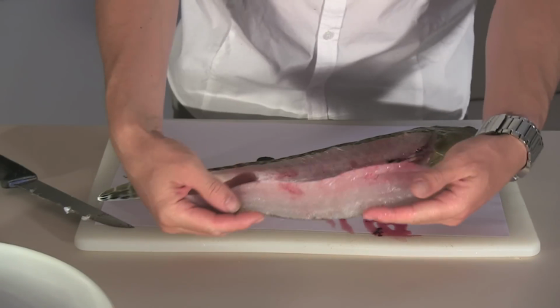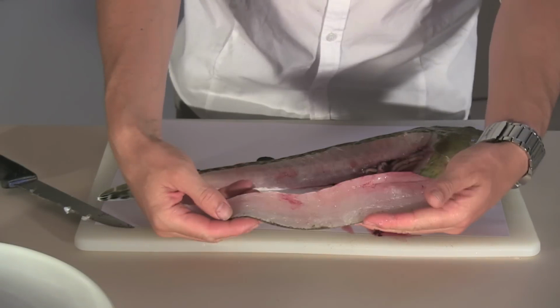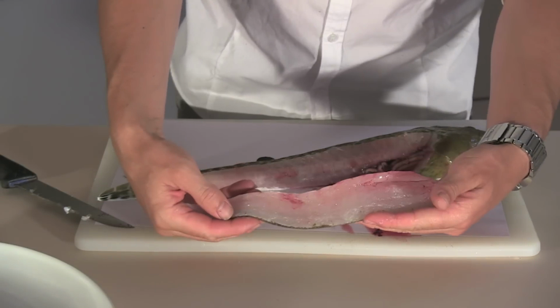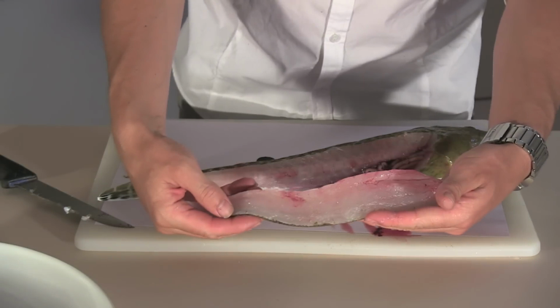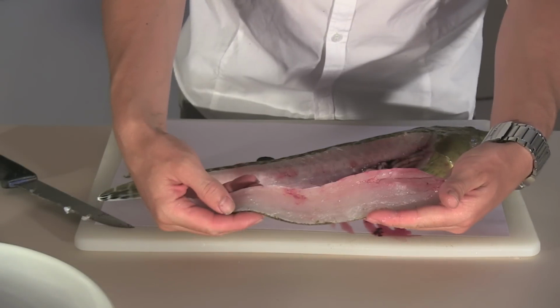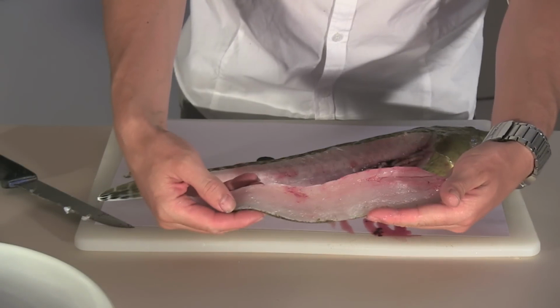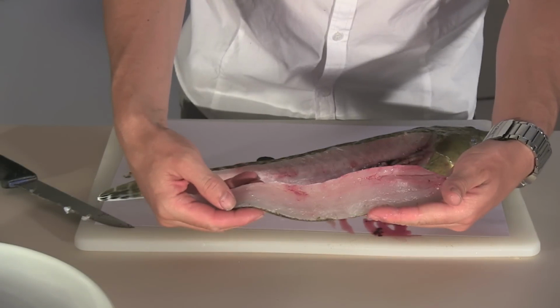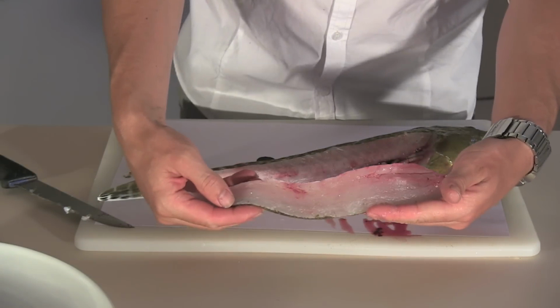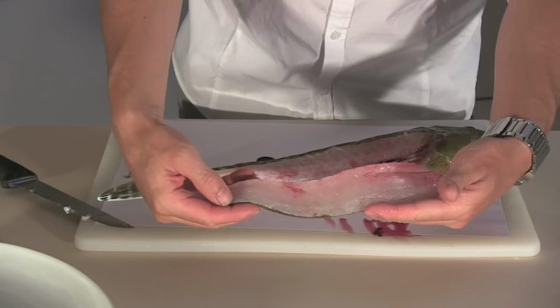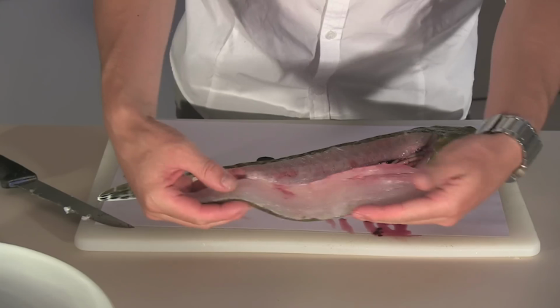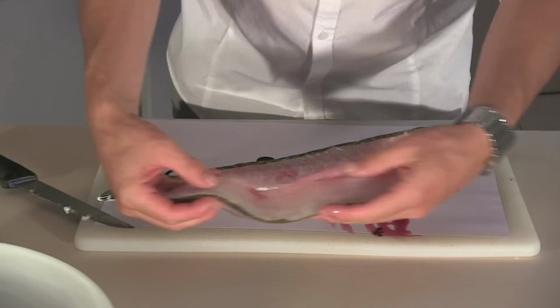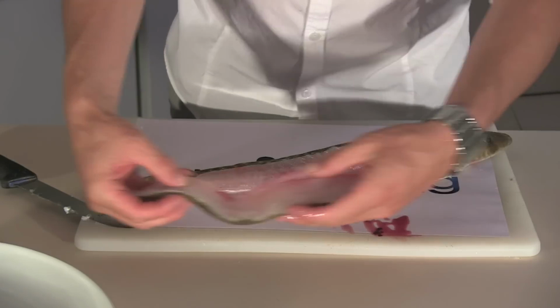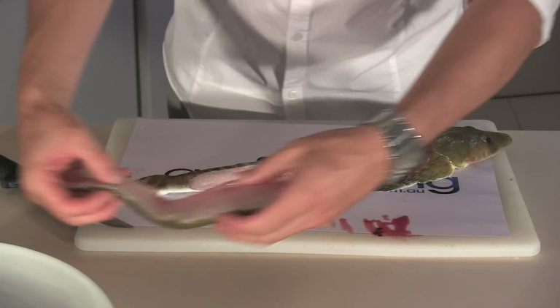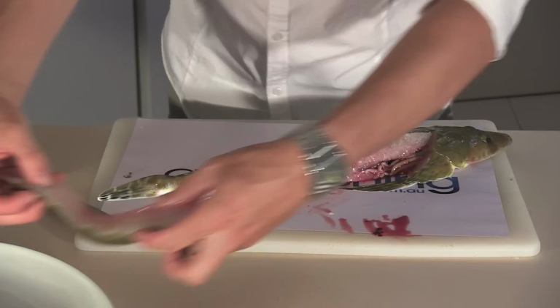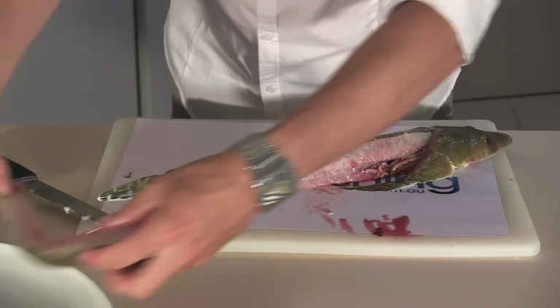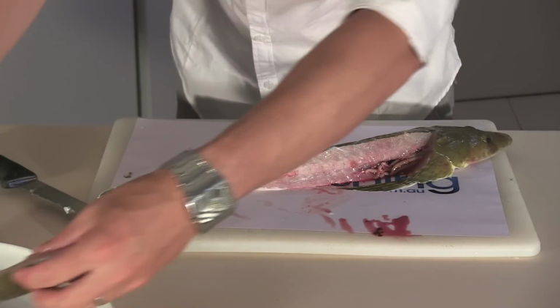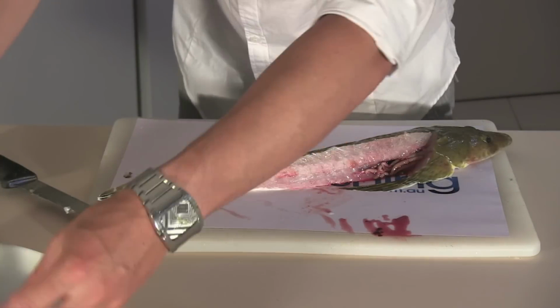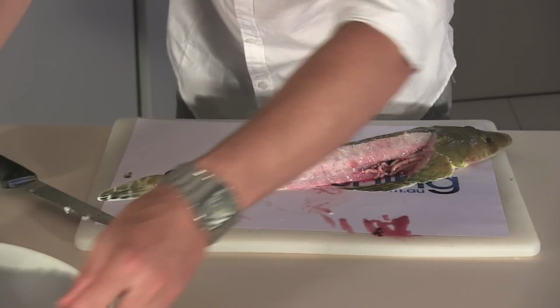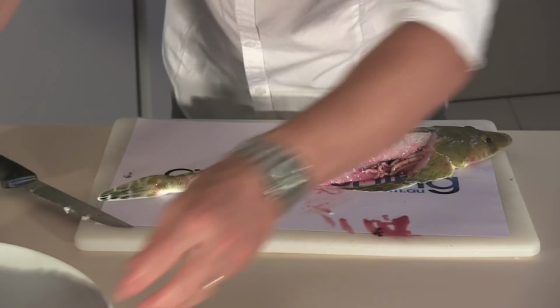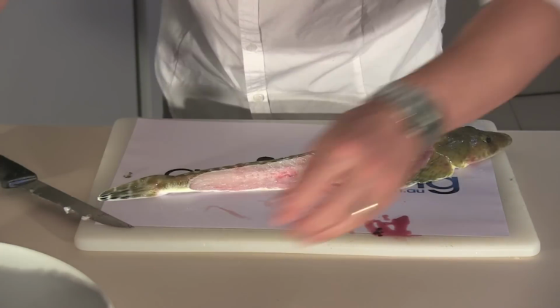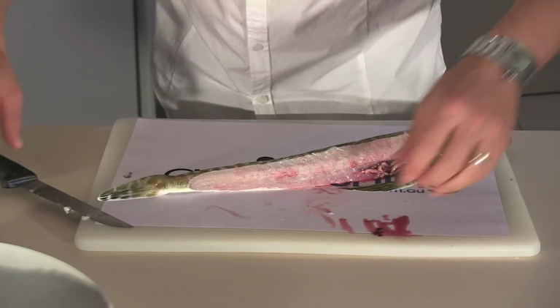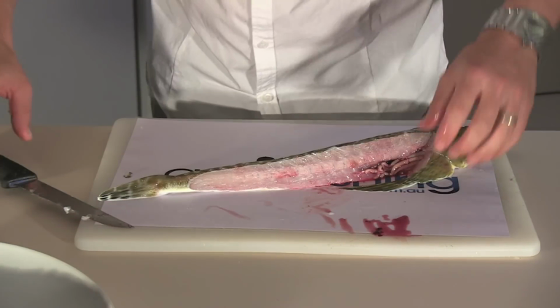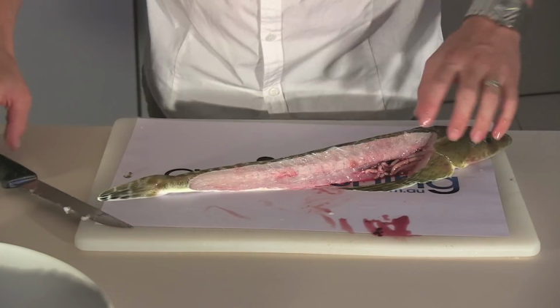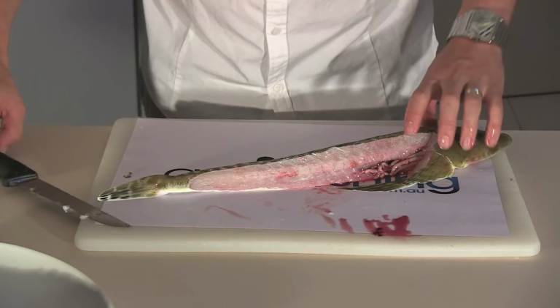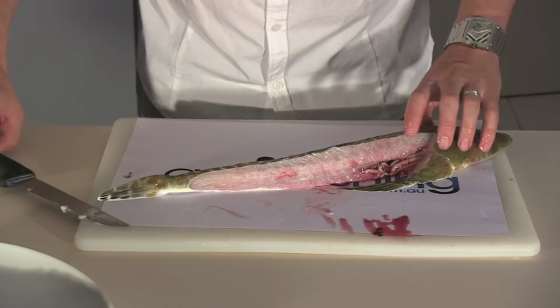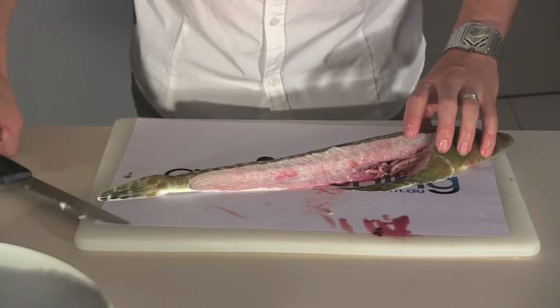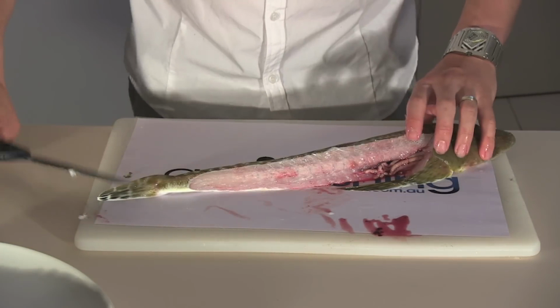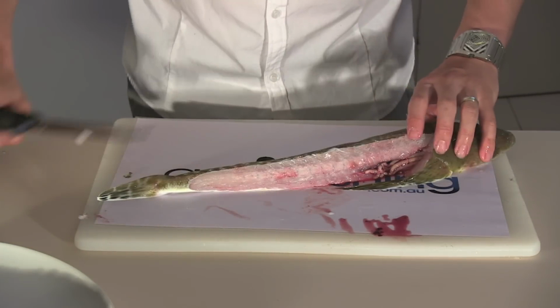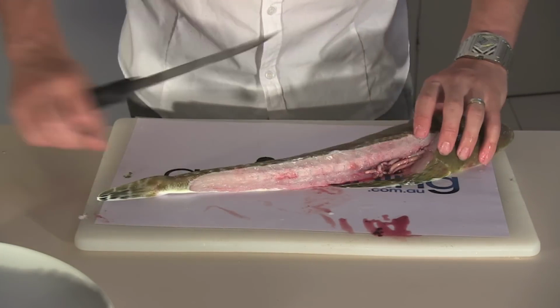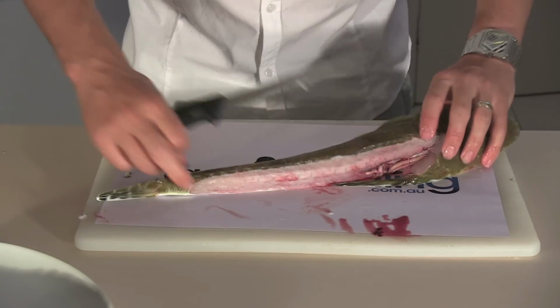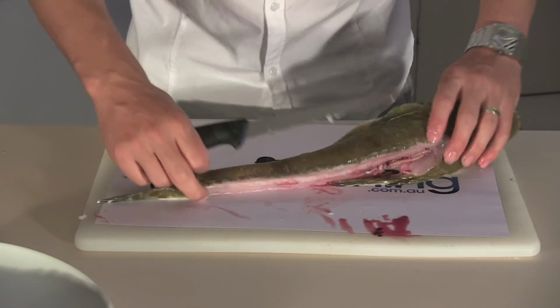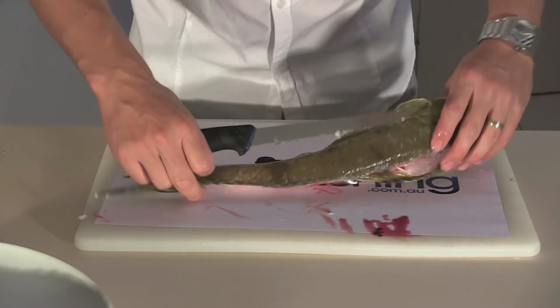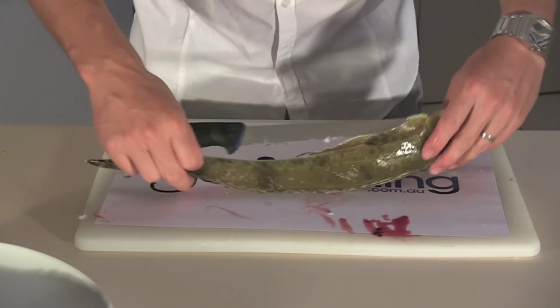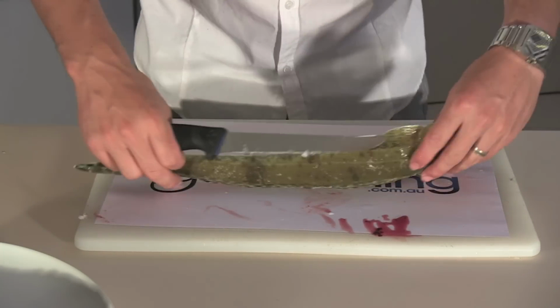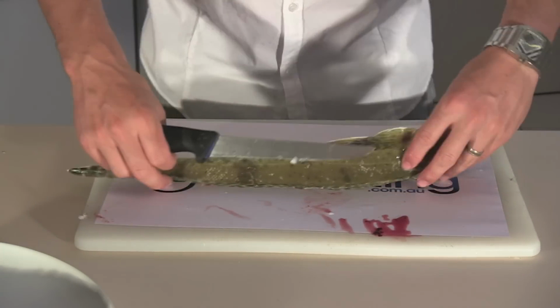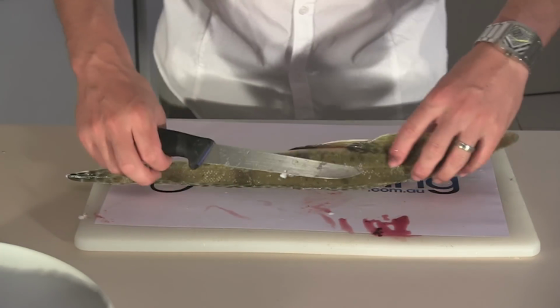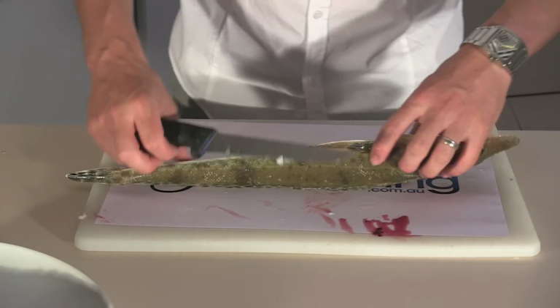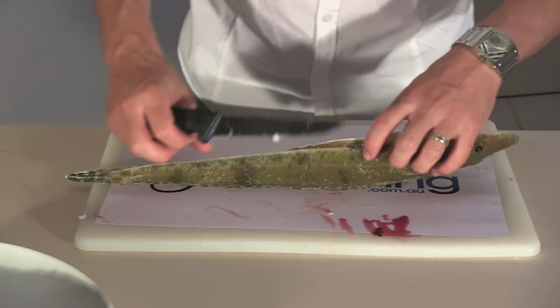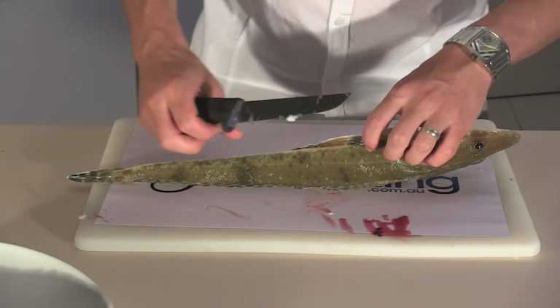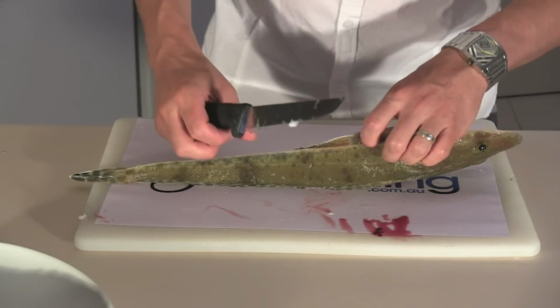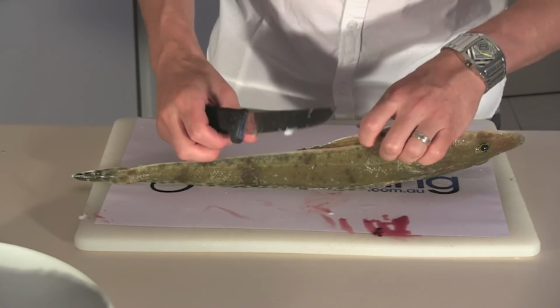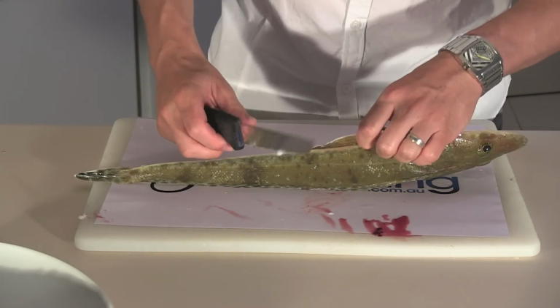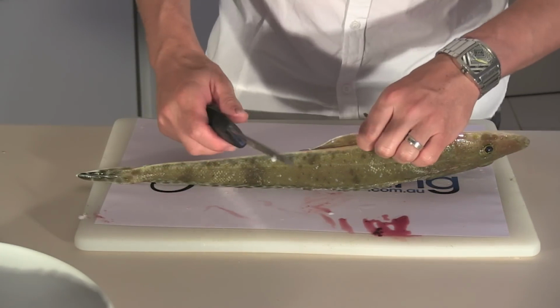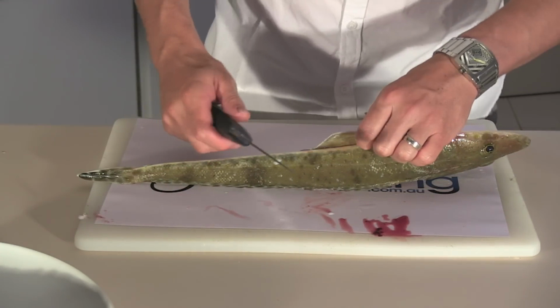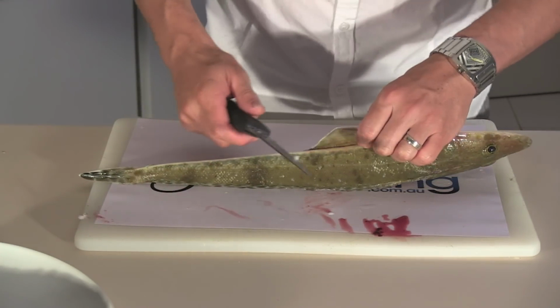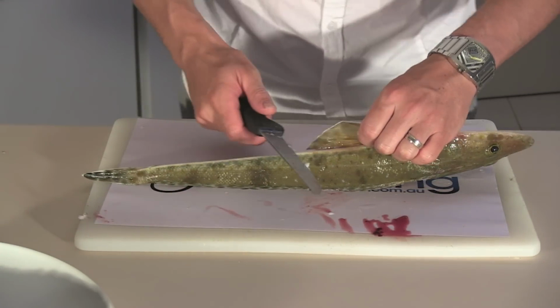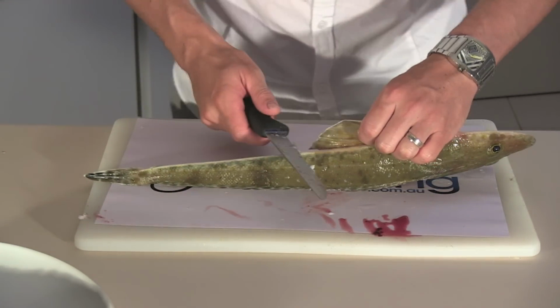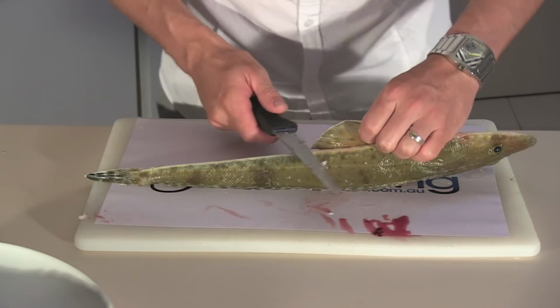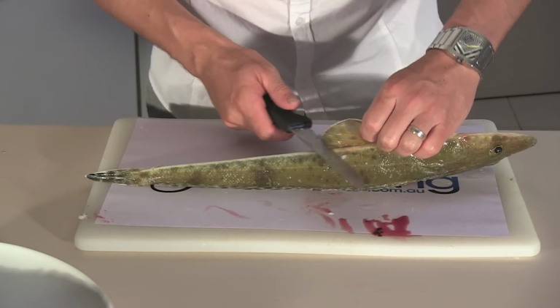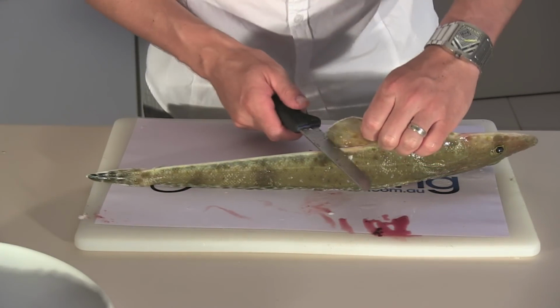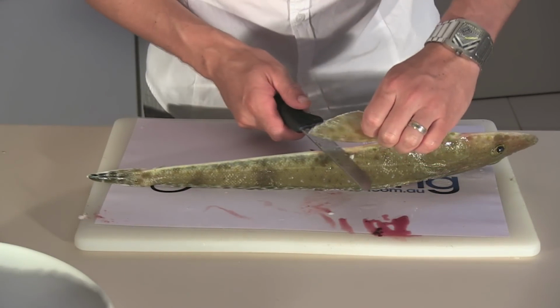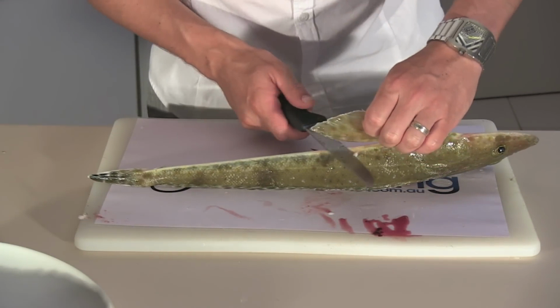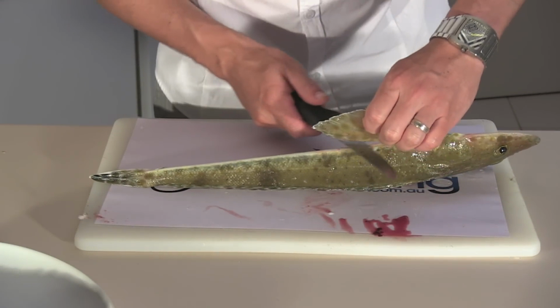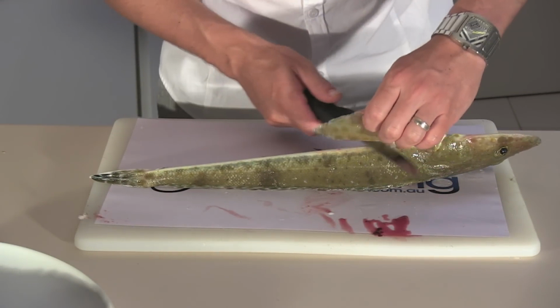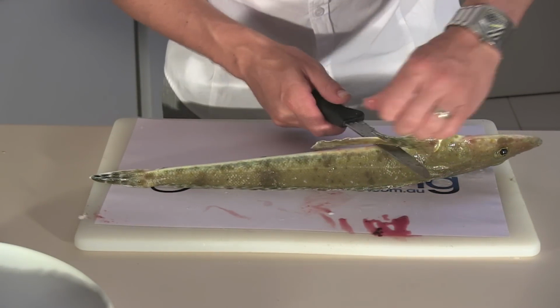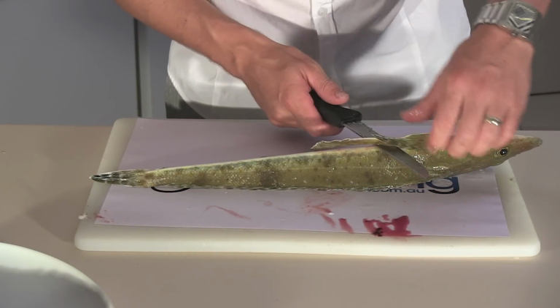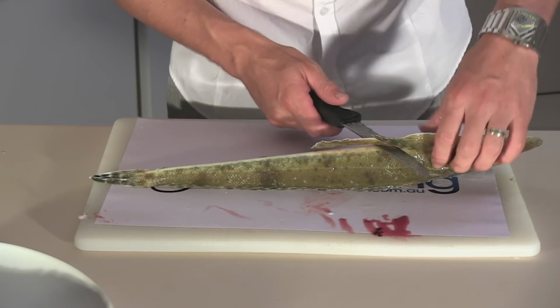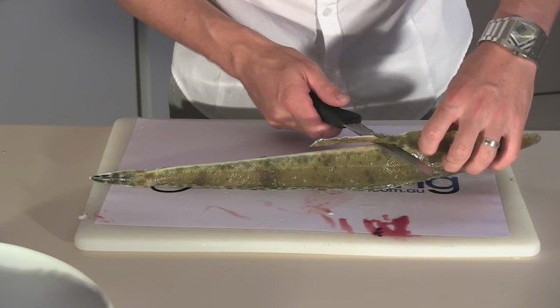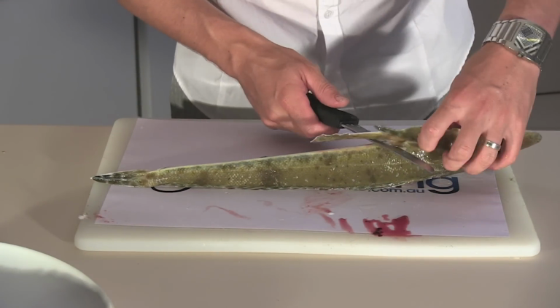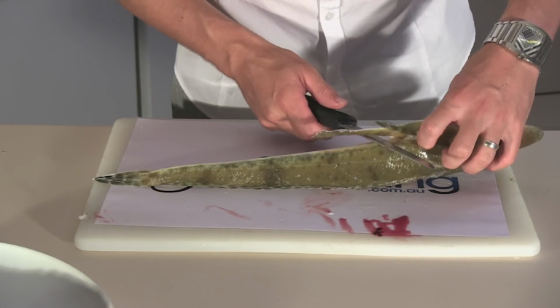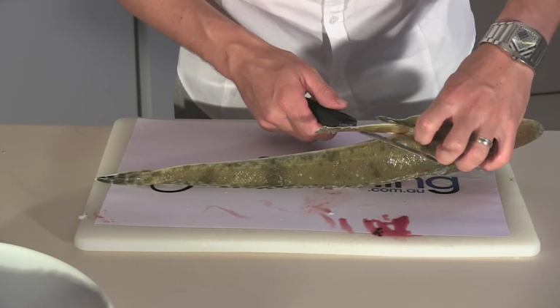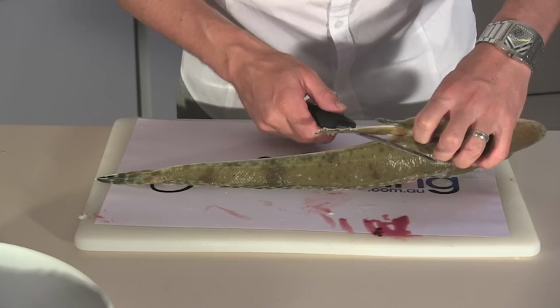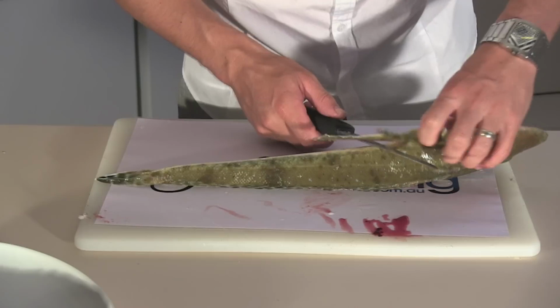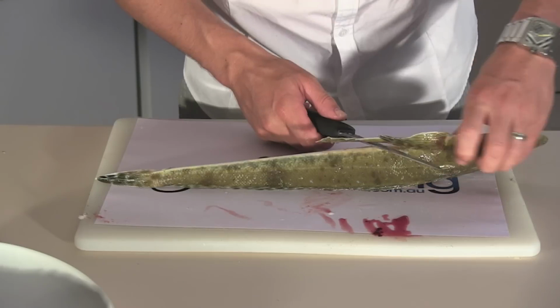There's the first fillet. Do the same on the other side, up behind the pectoral fin.